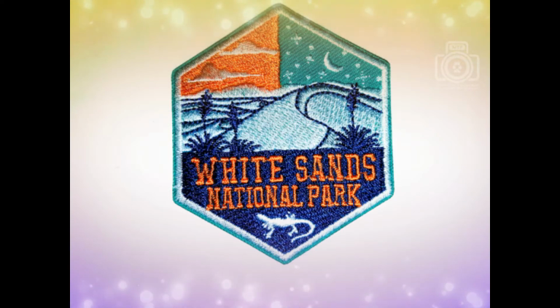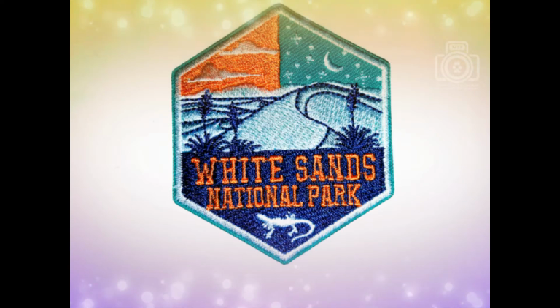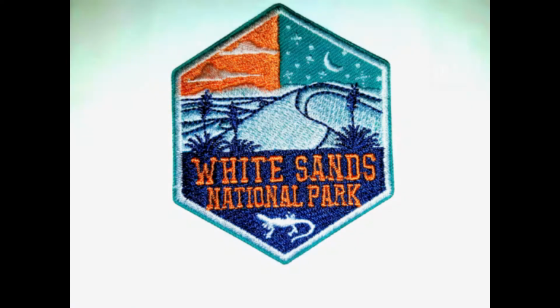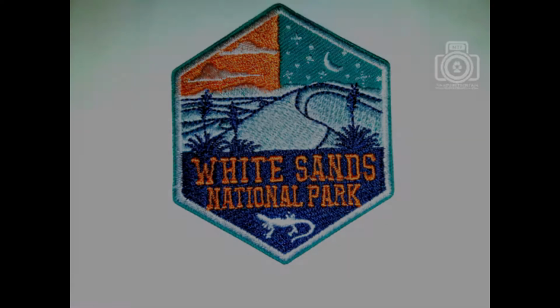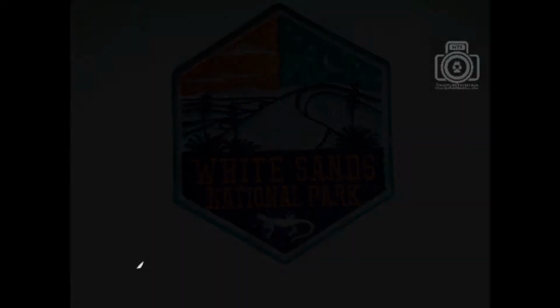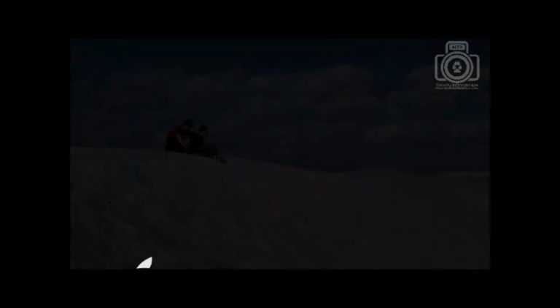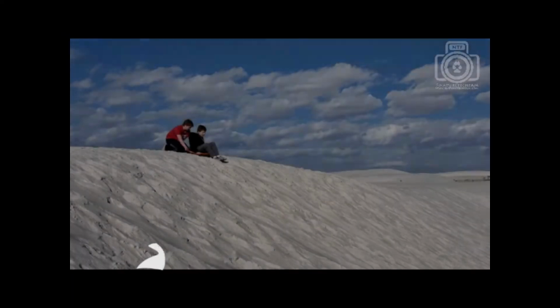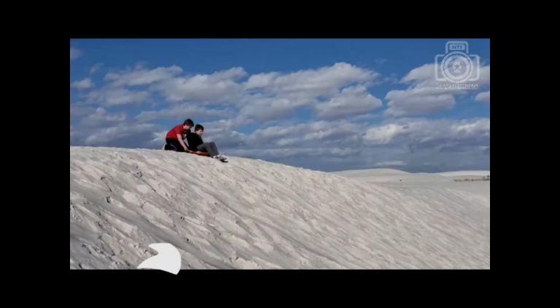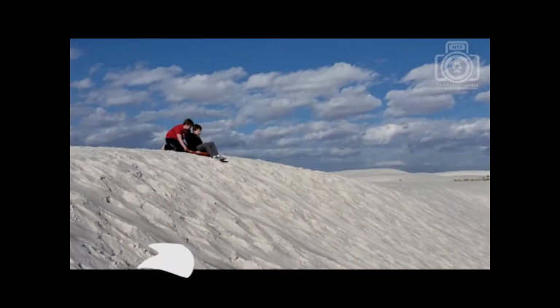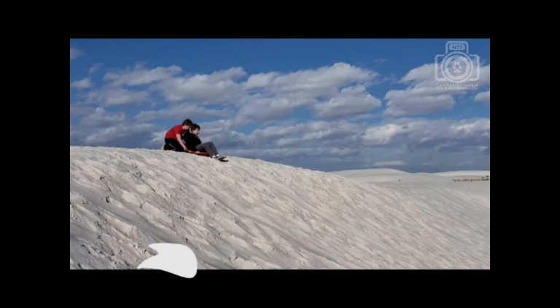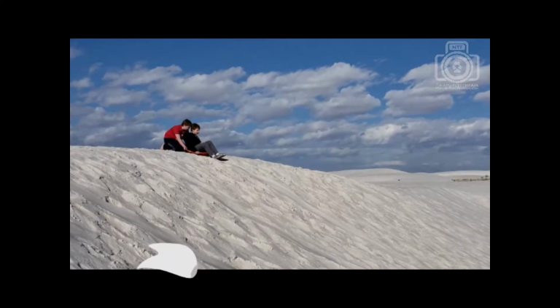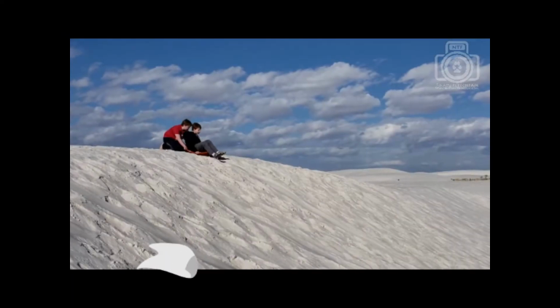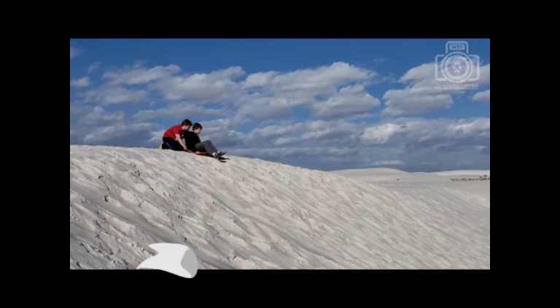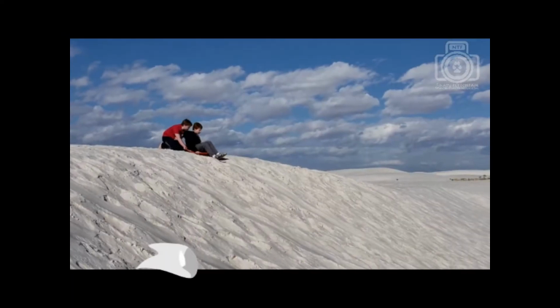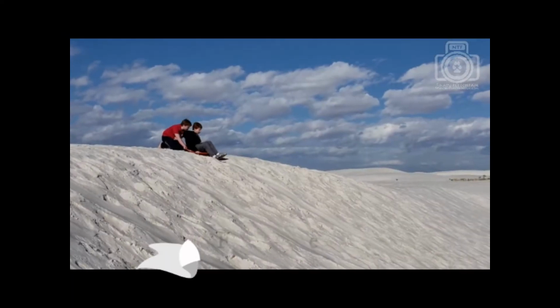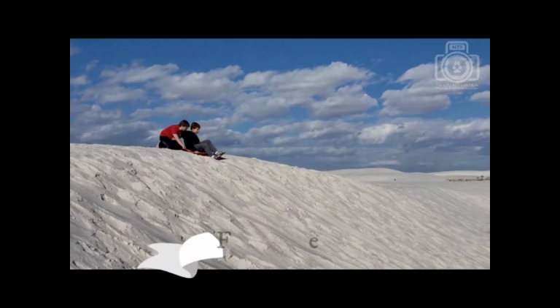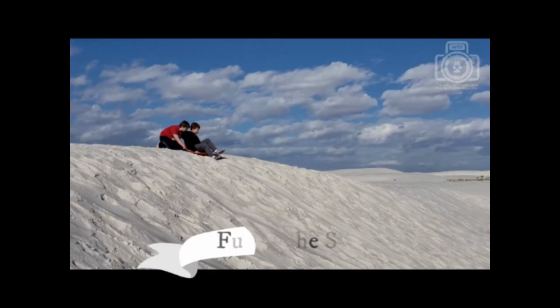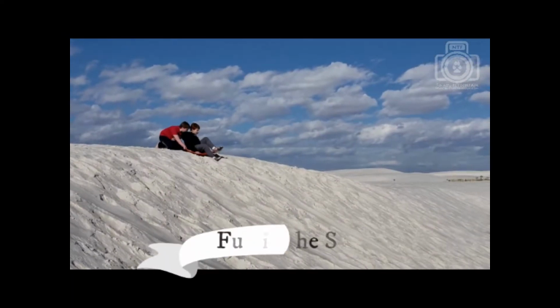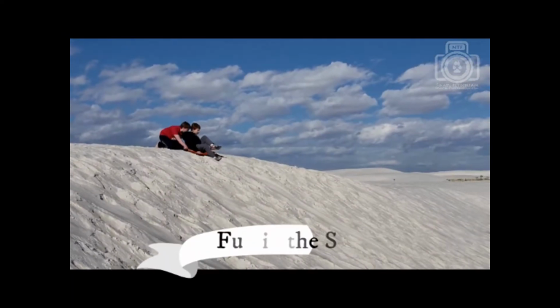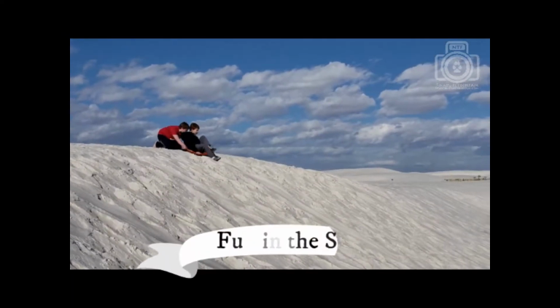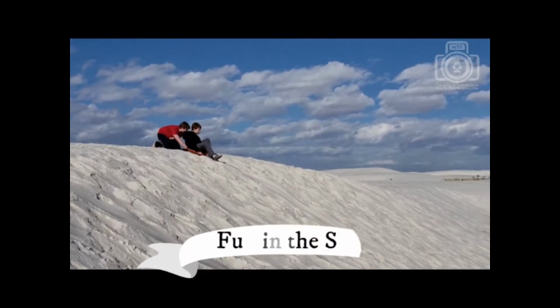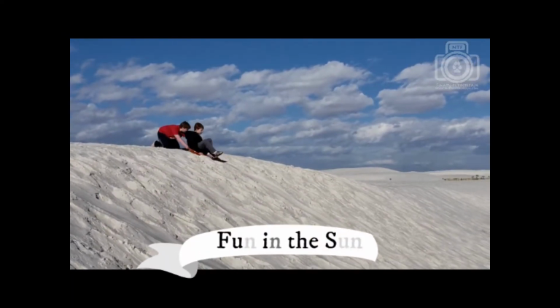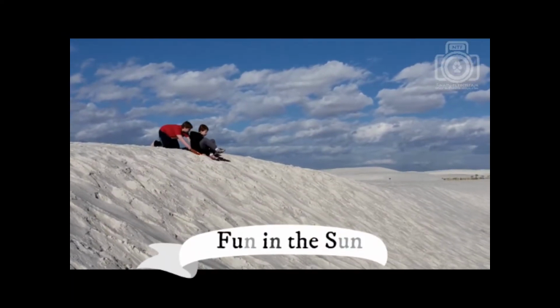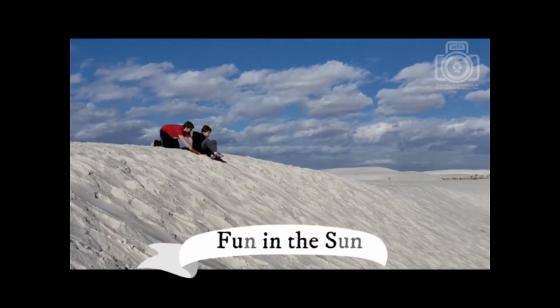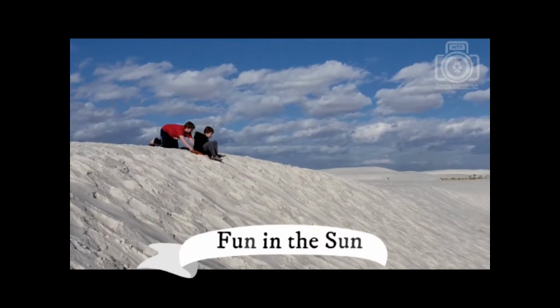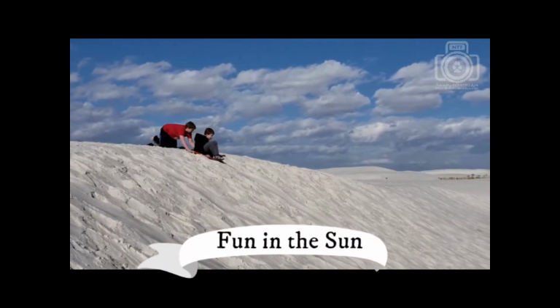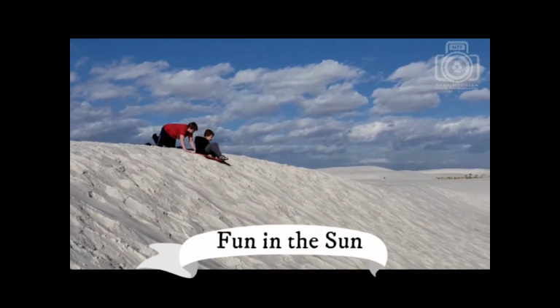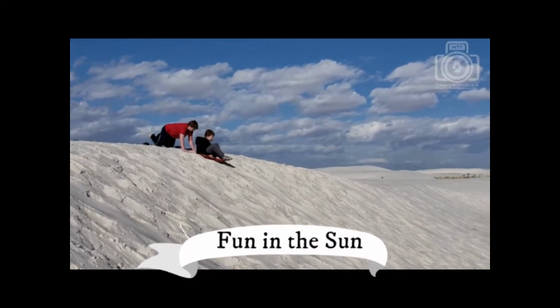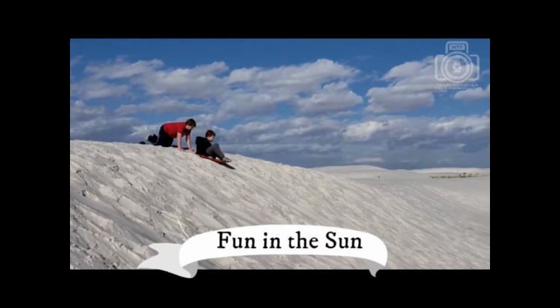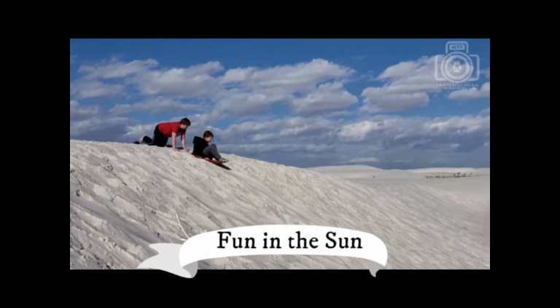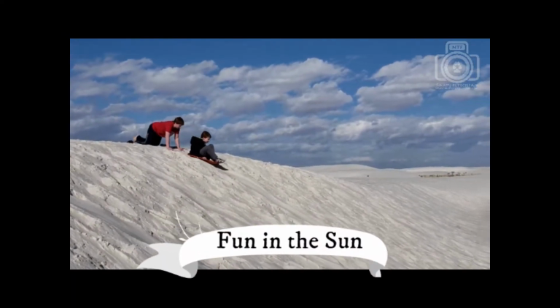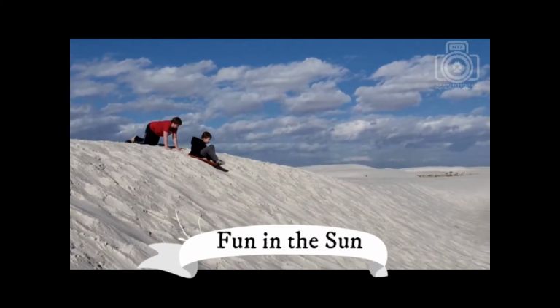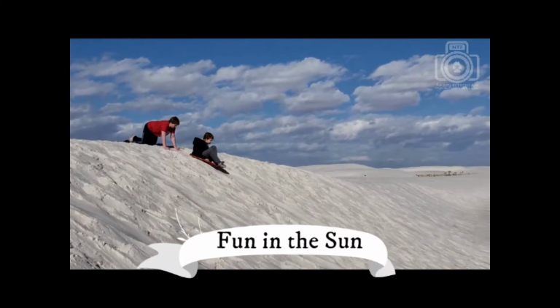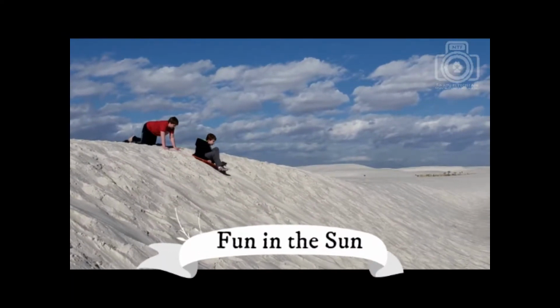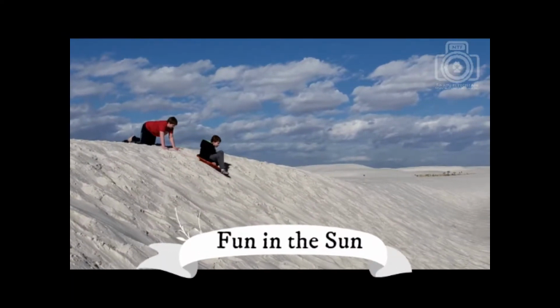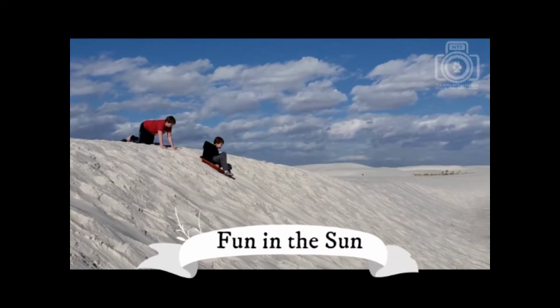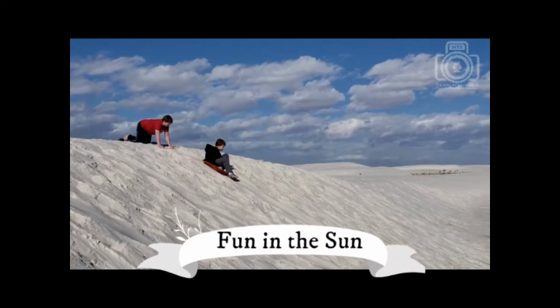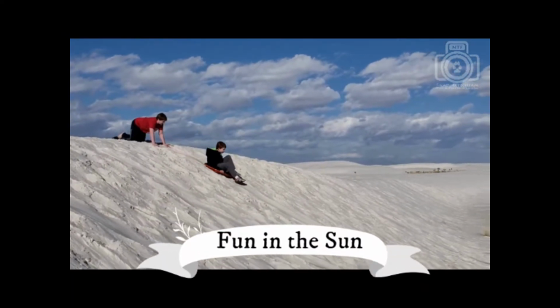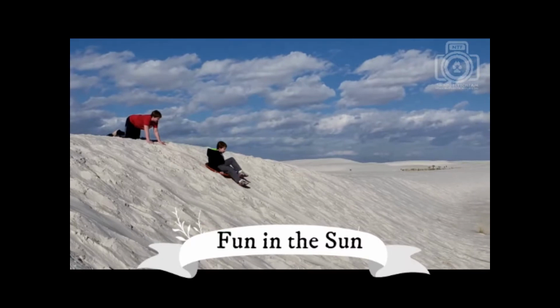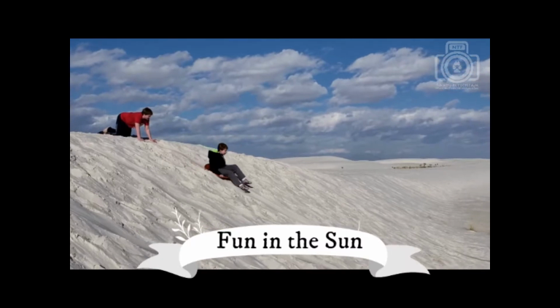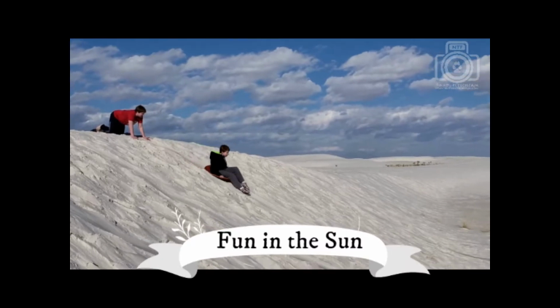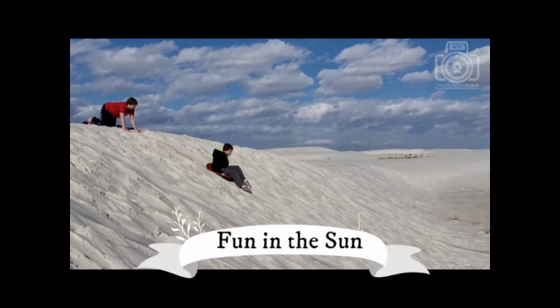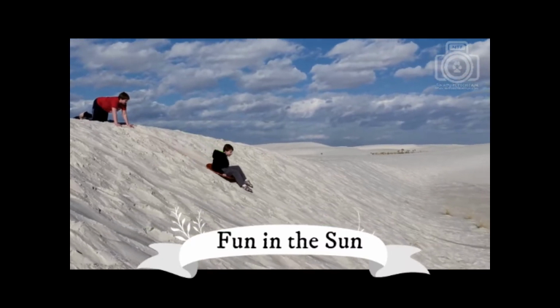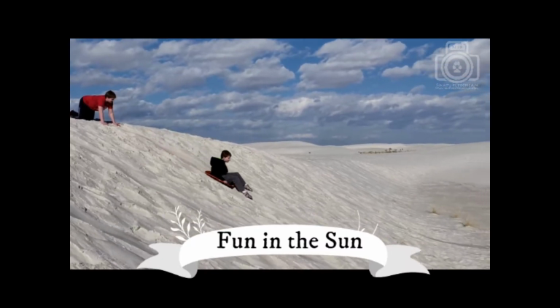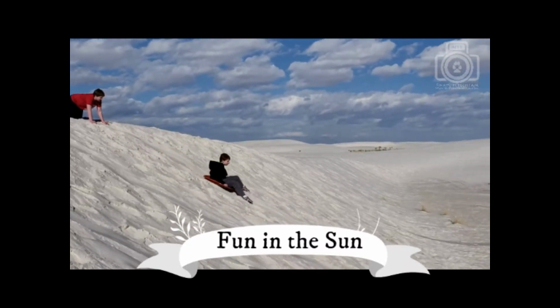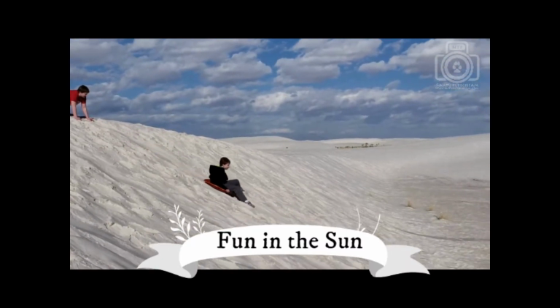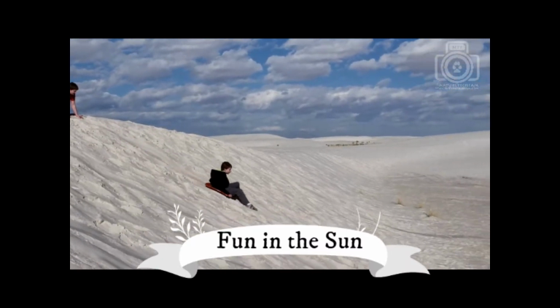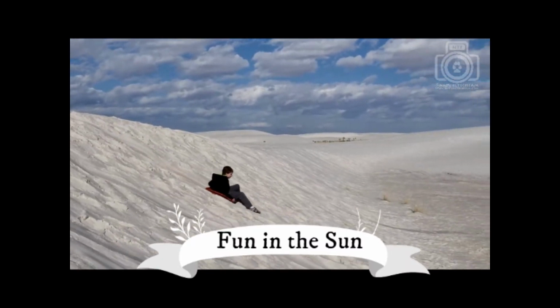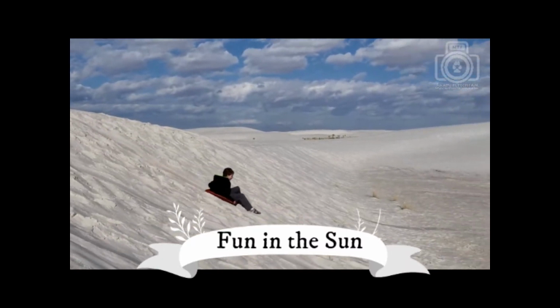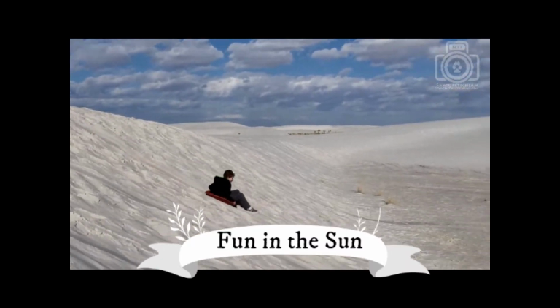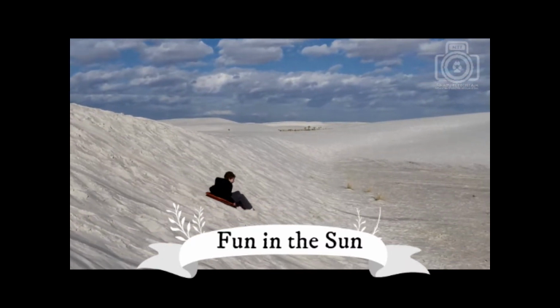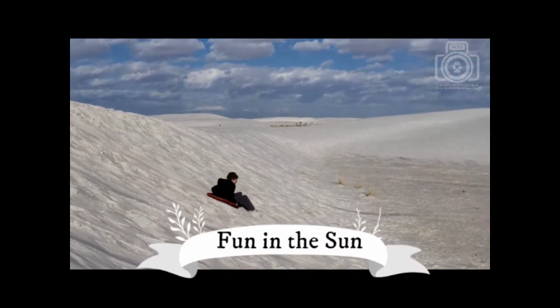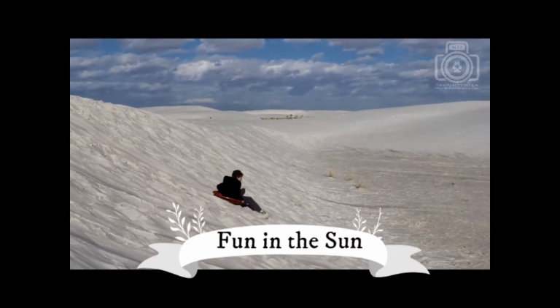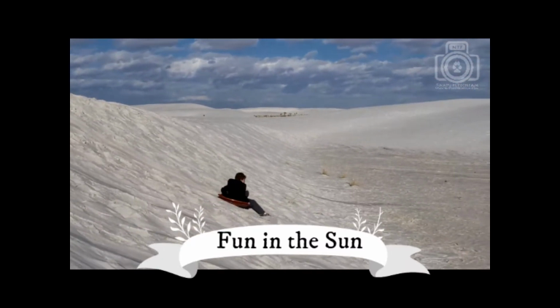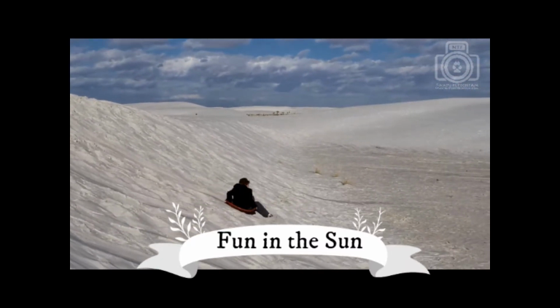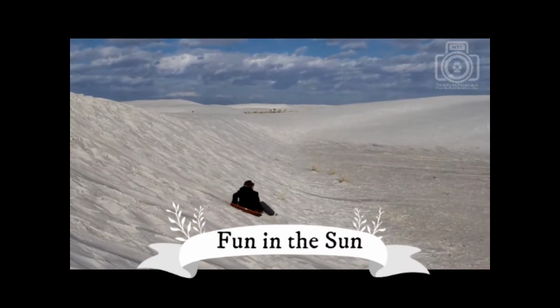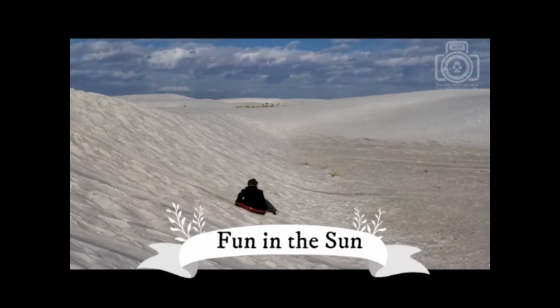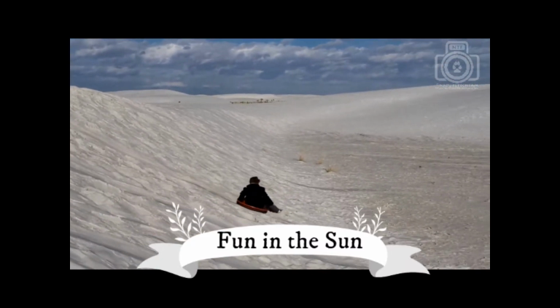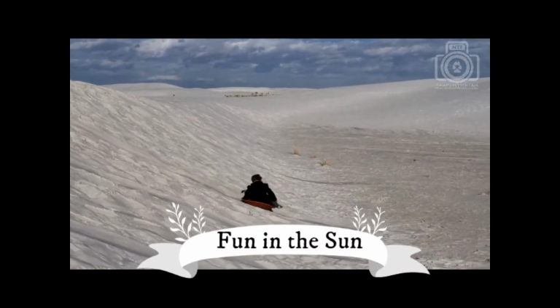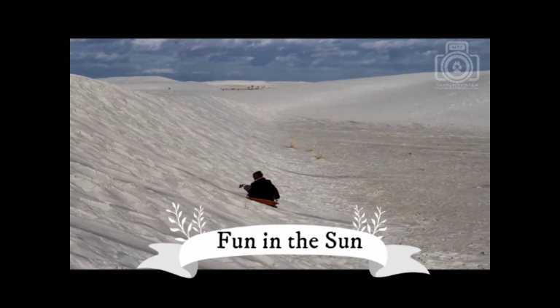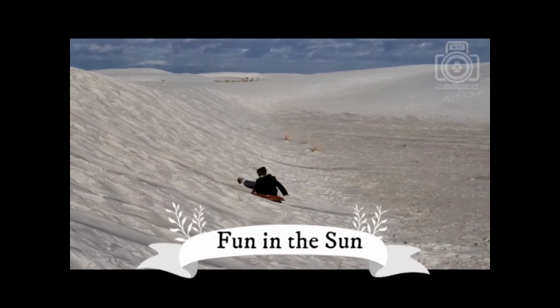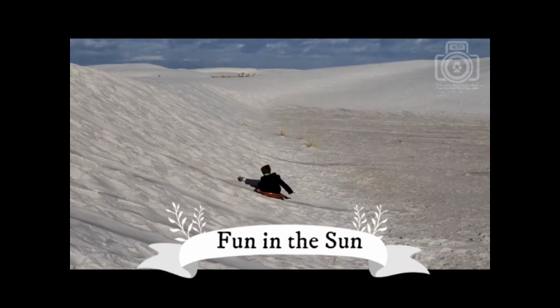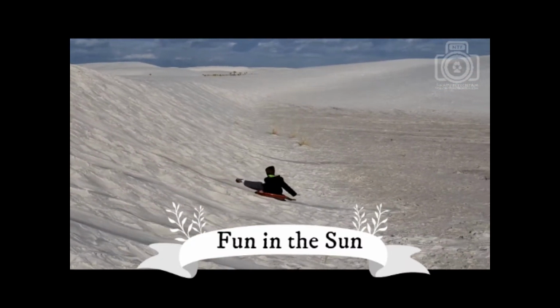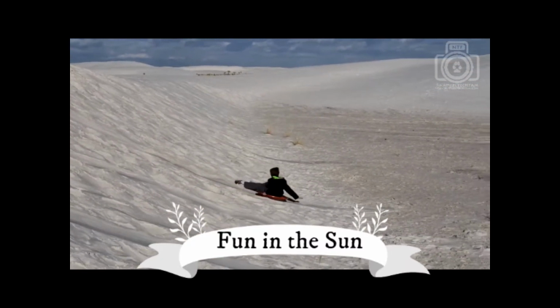The main attraction to our family at White Sands is simply how much fun it is to sled, wander, and play in the dunes.